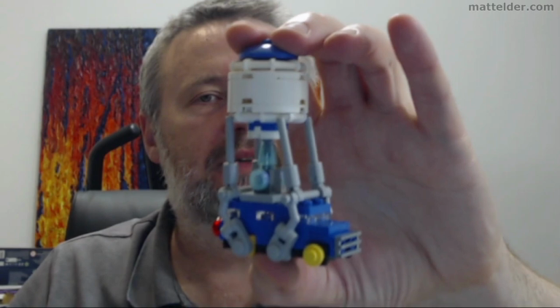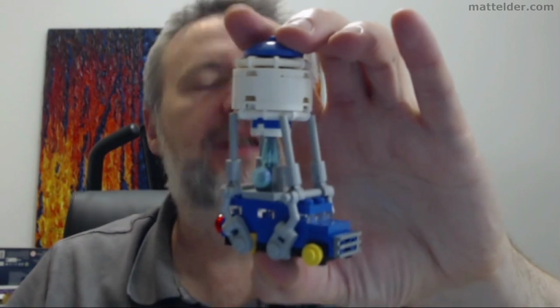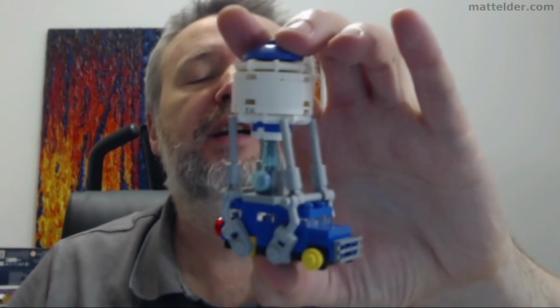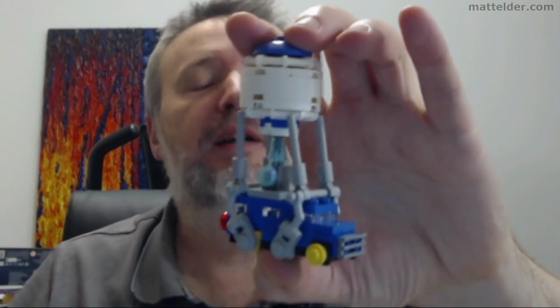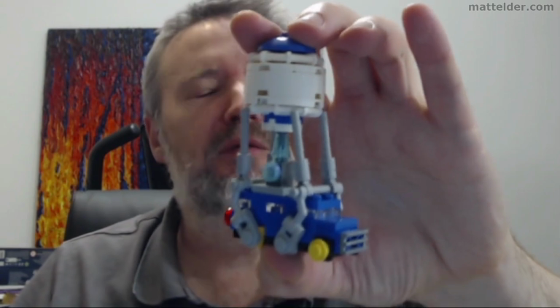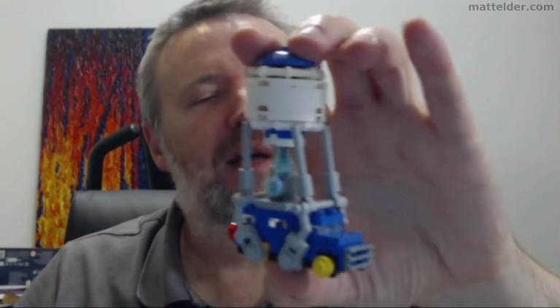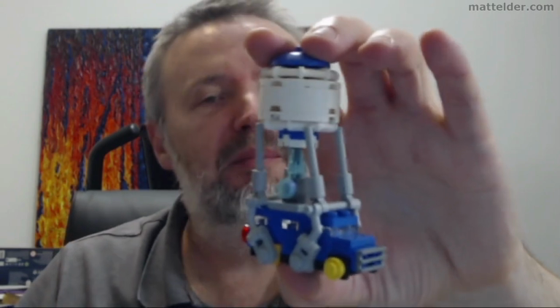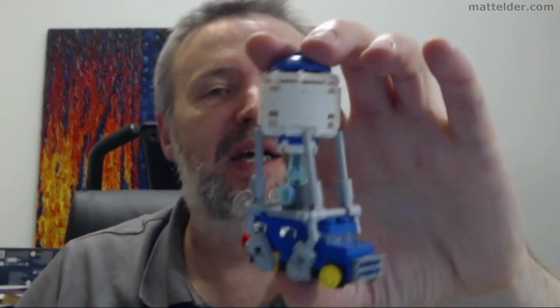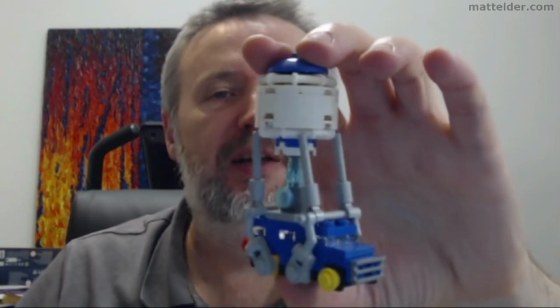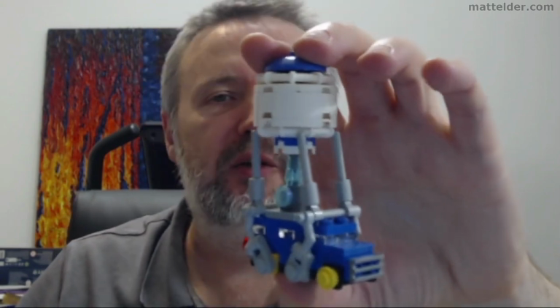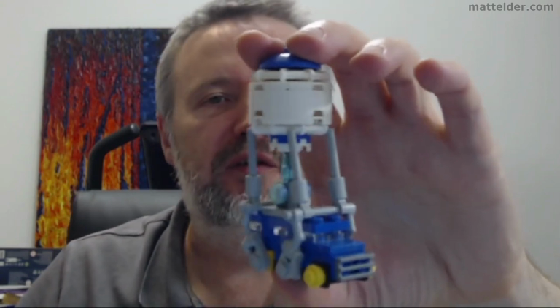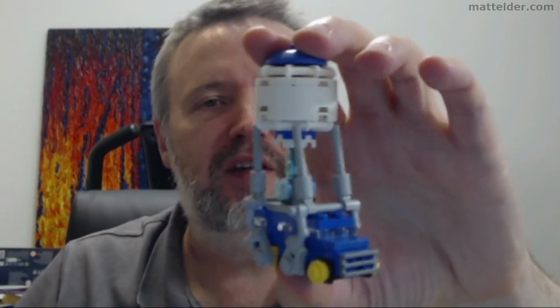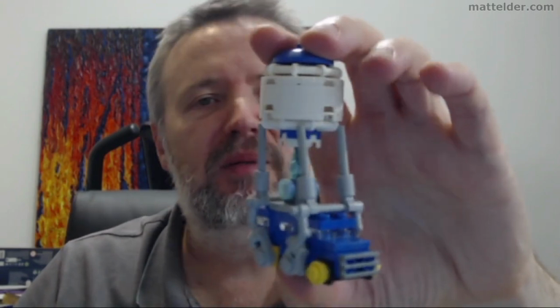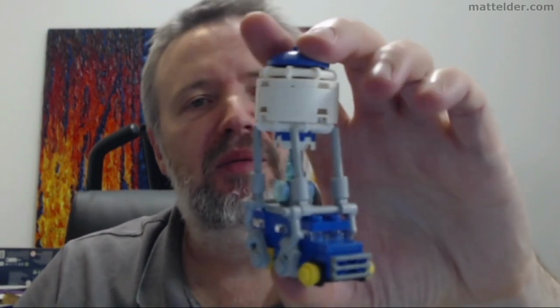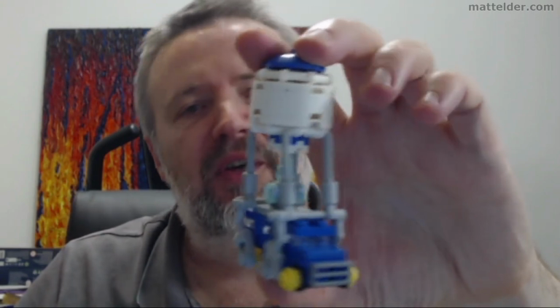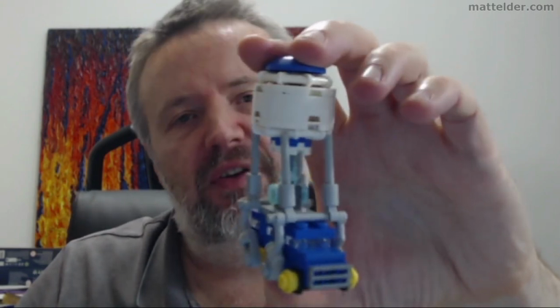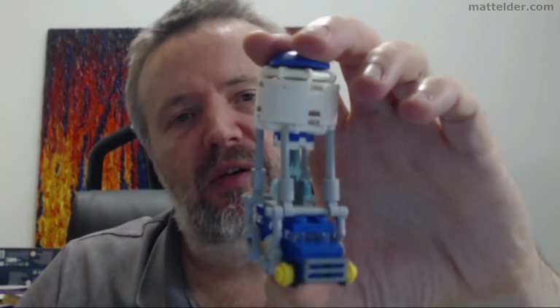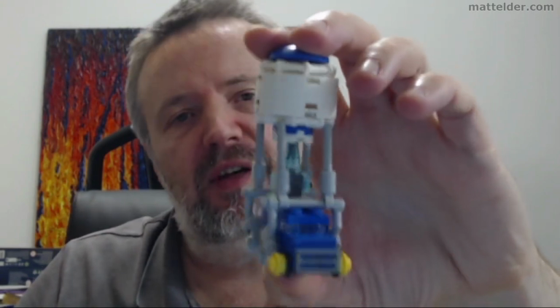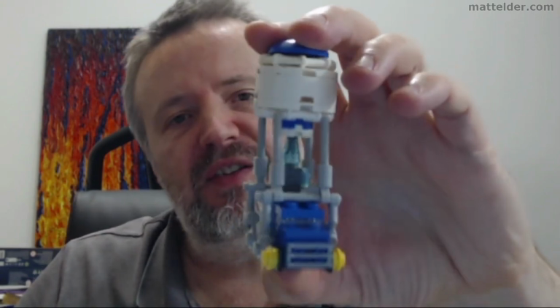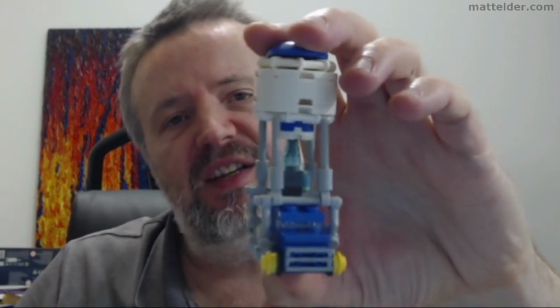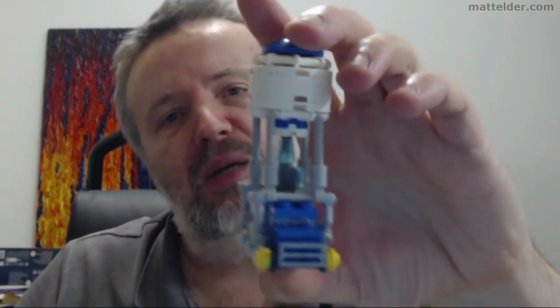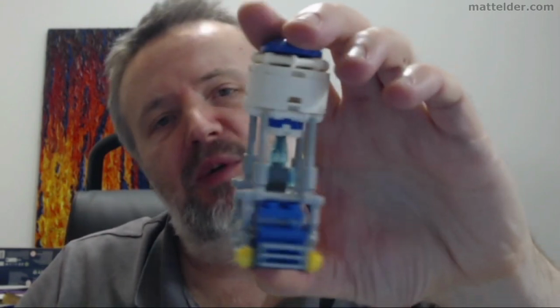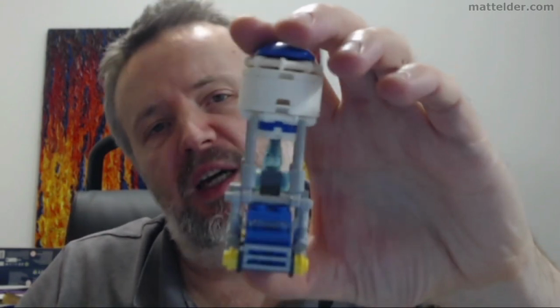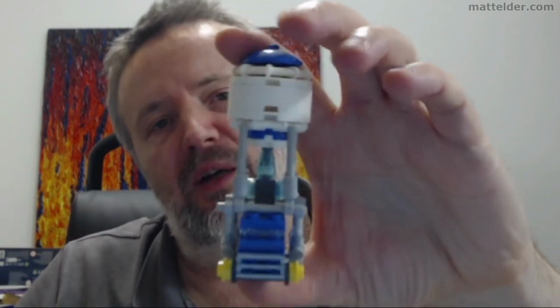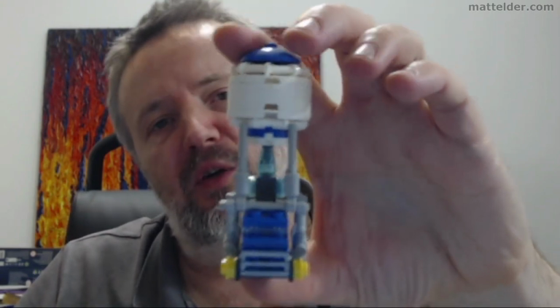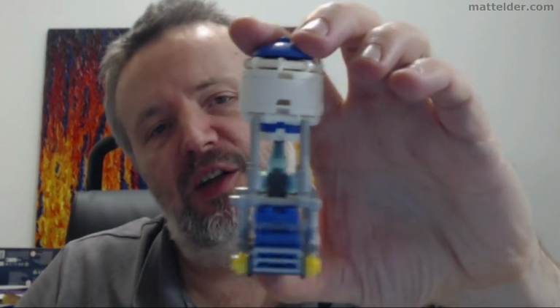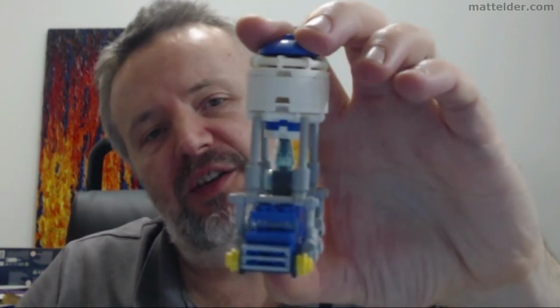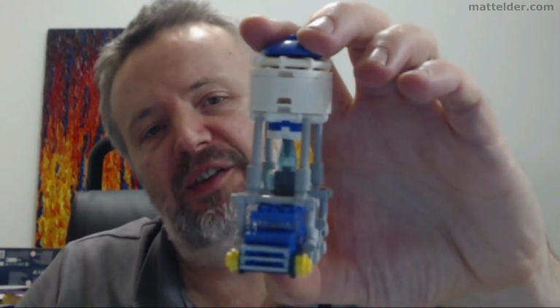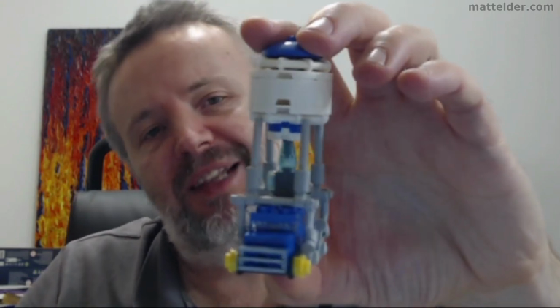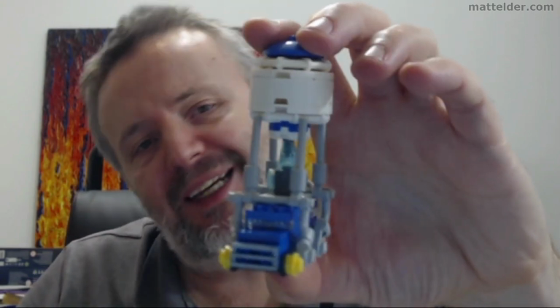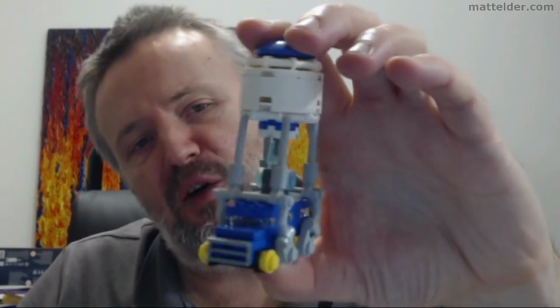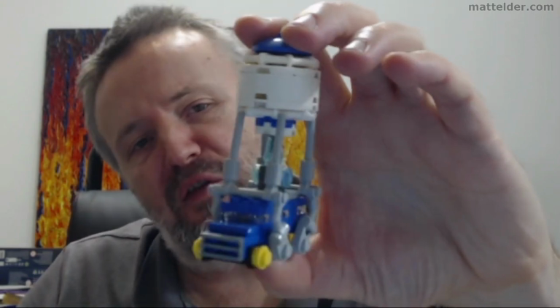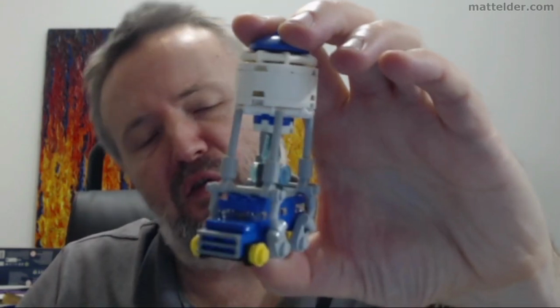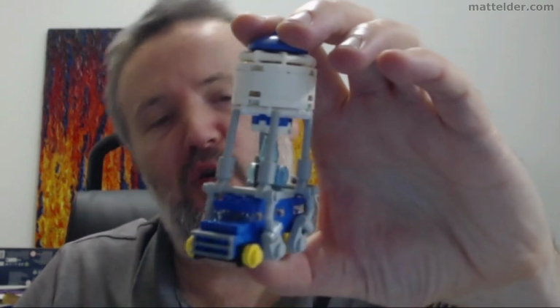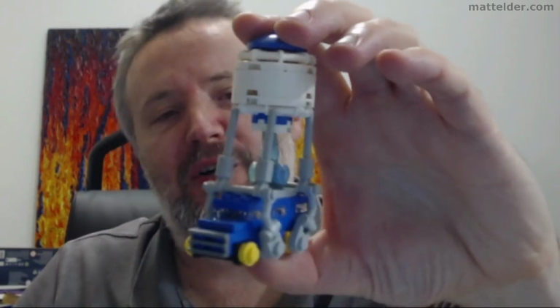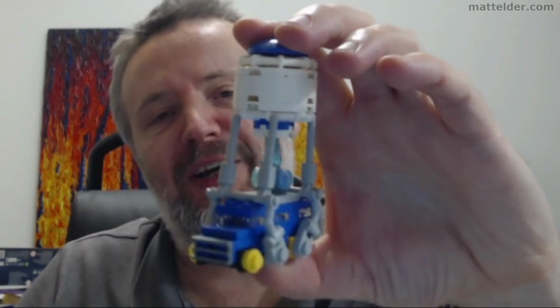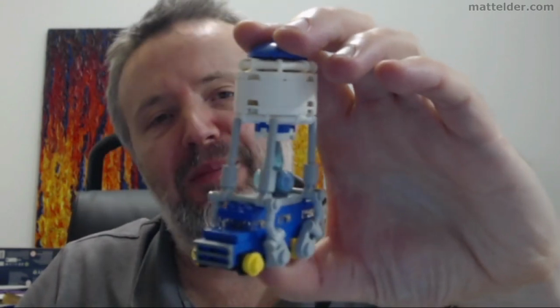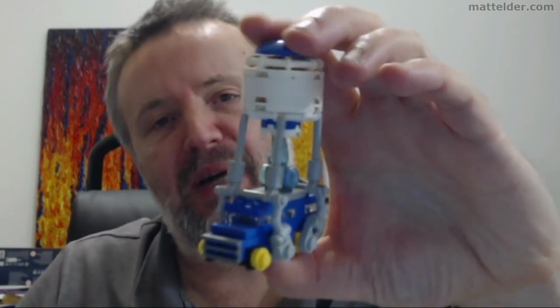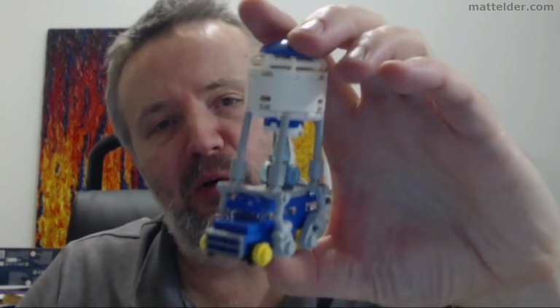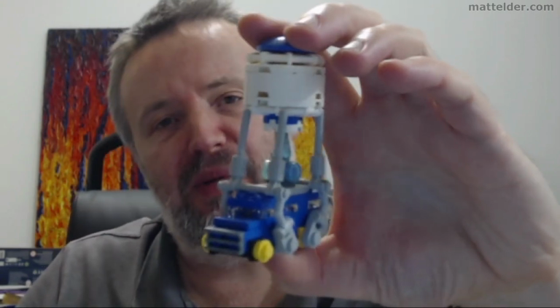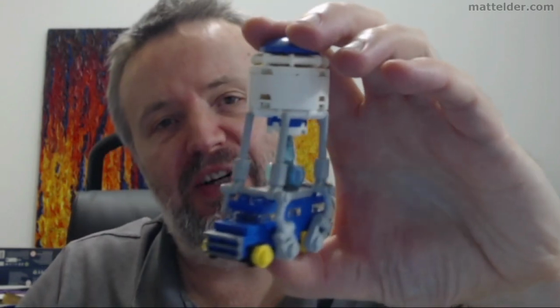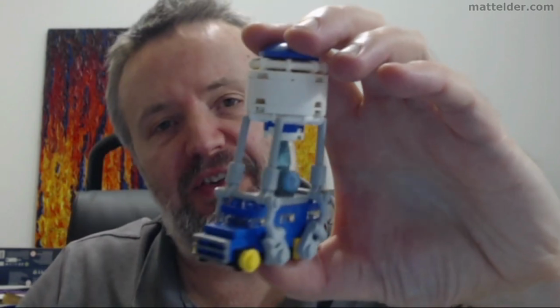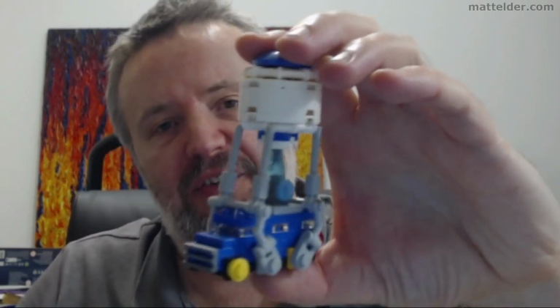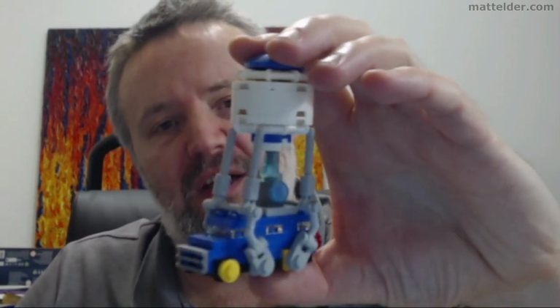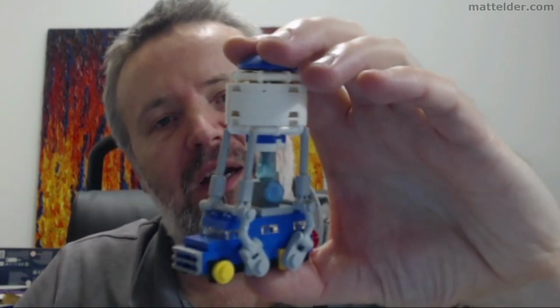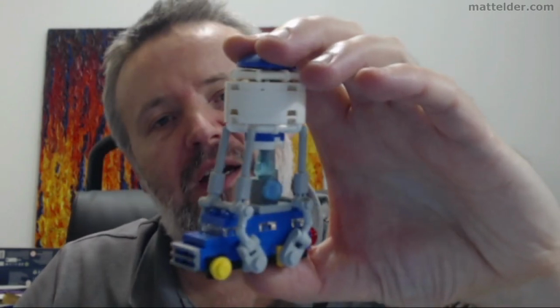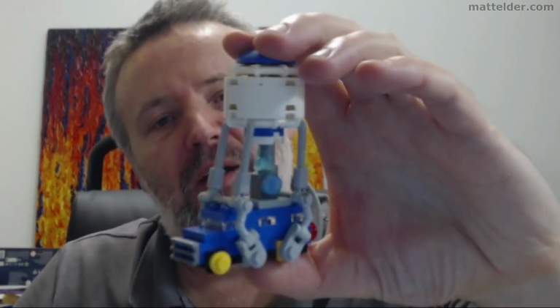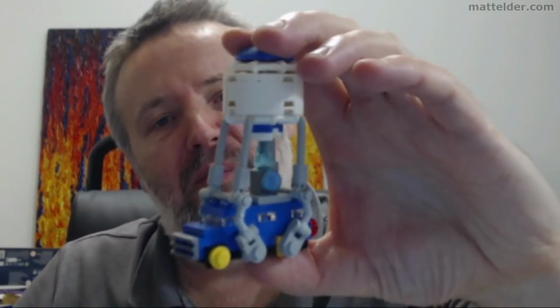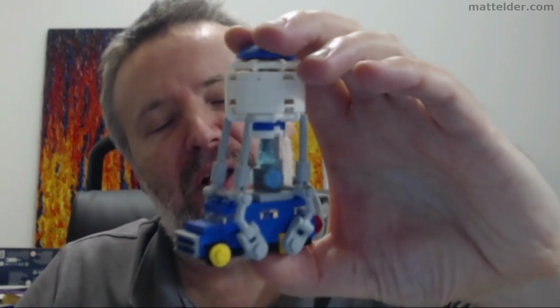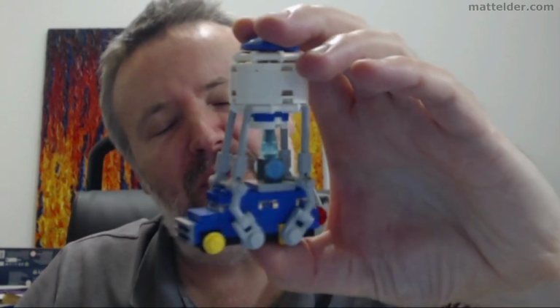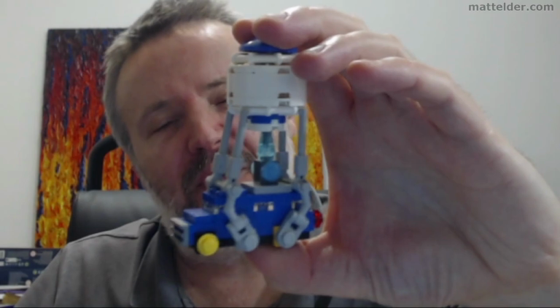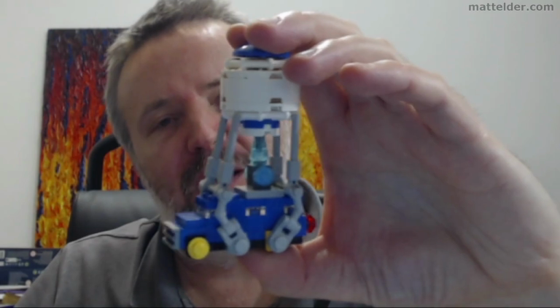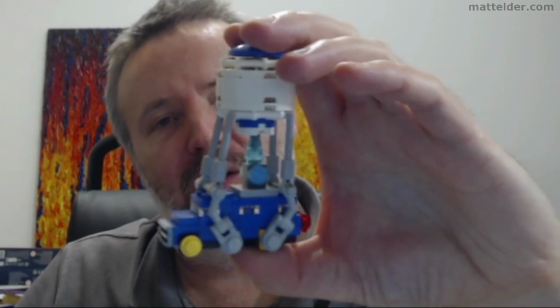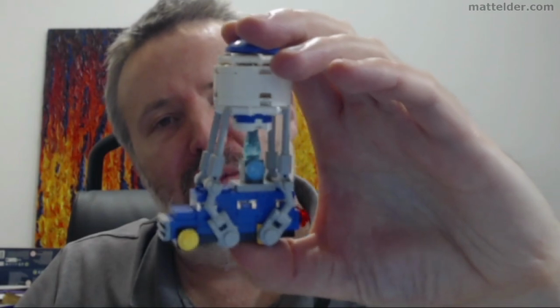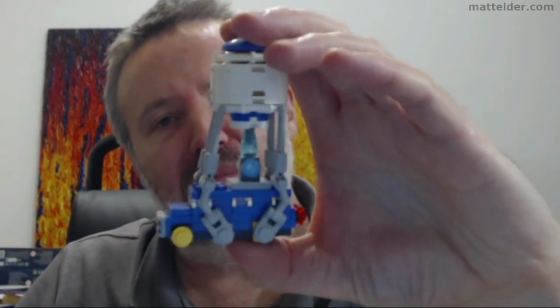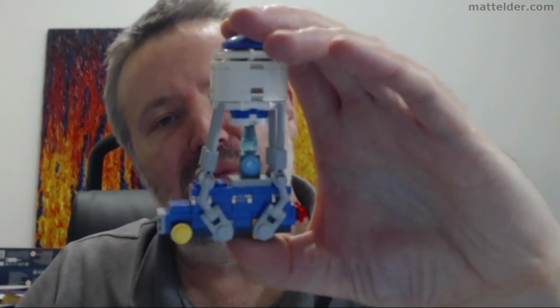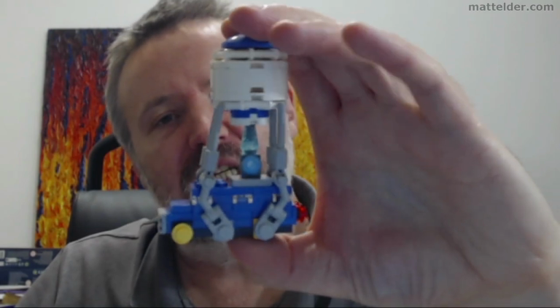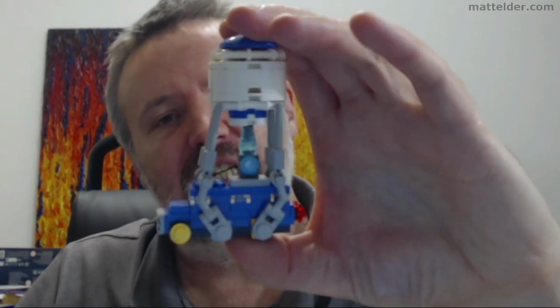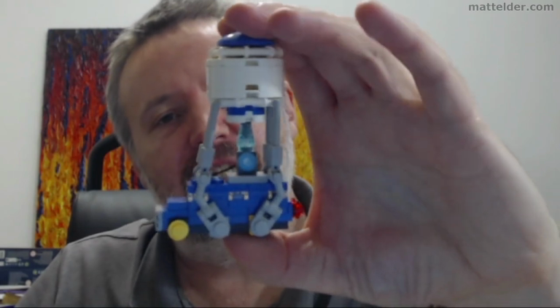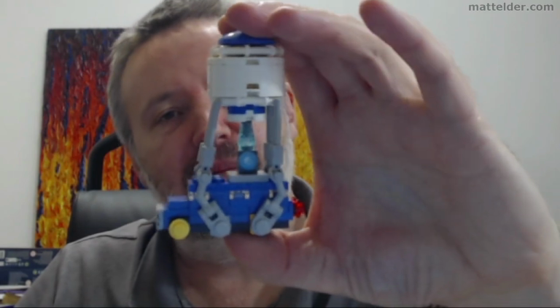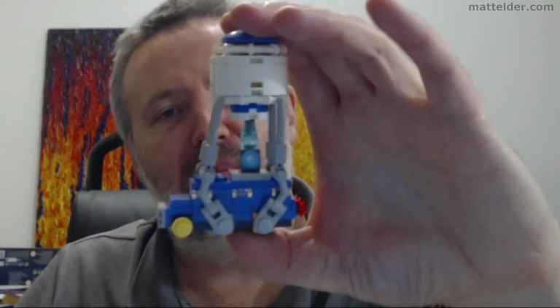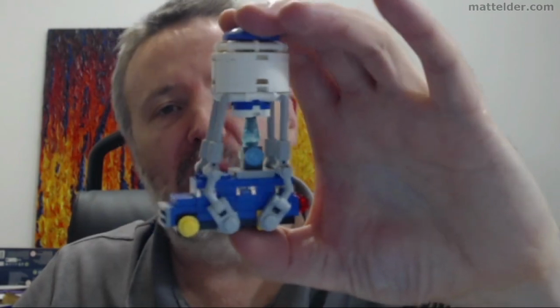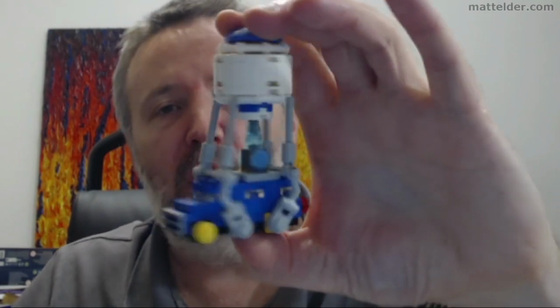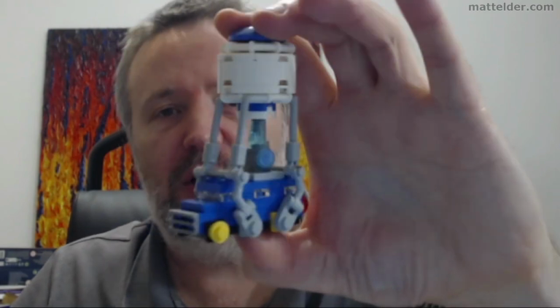G'day everyone, Matt Elder of Family Bricks here and today we are going to look at this LEGO Fortnite Battle Bus Microscale Mini Kit Mock.